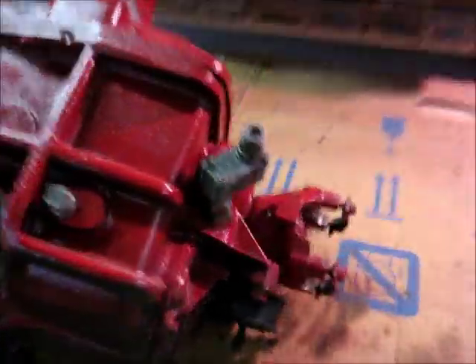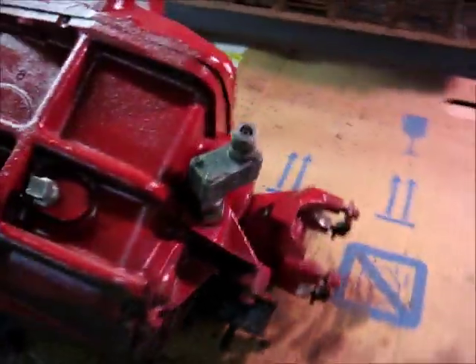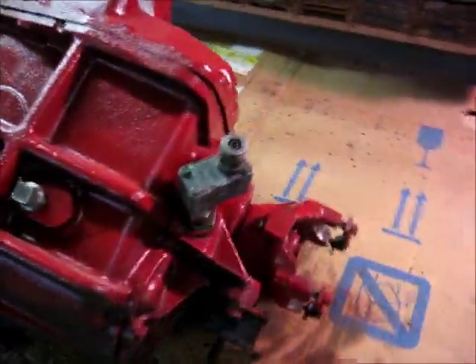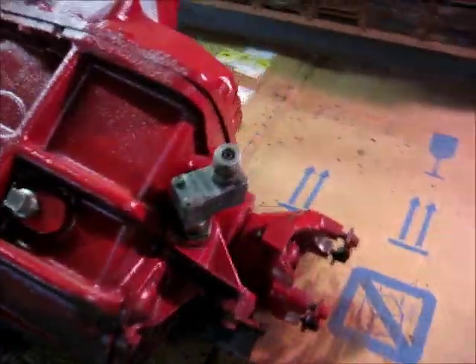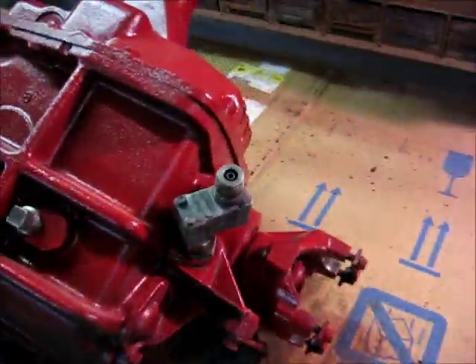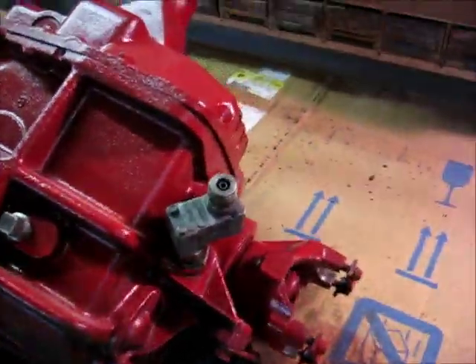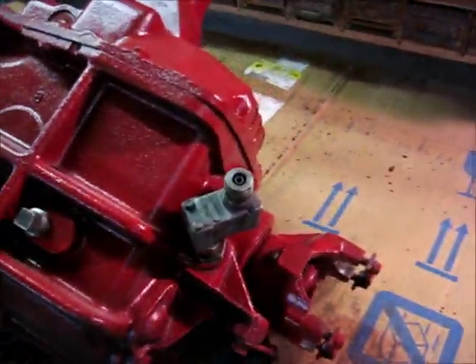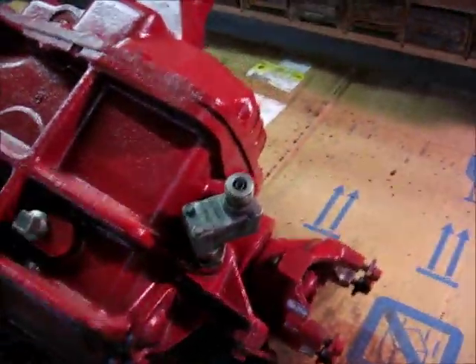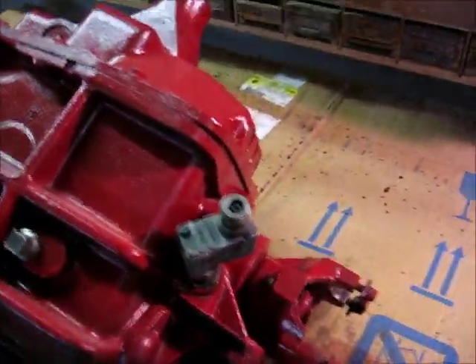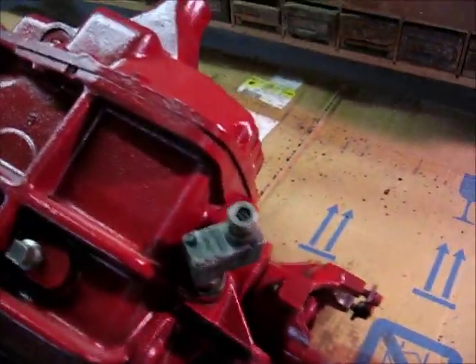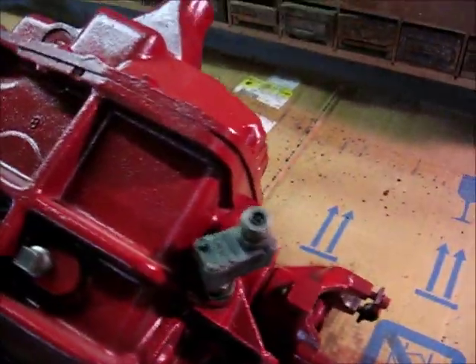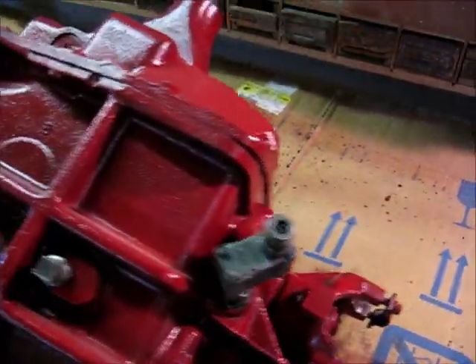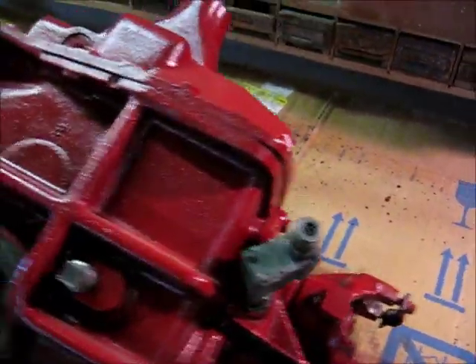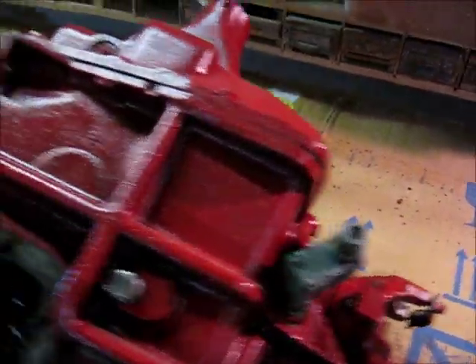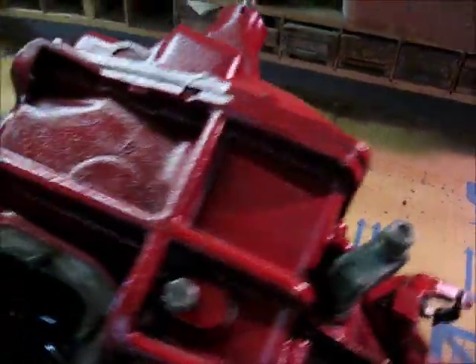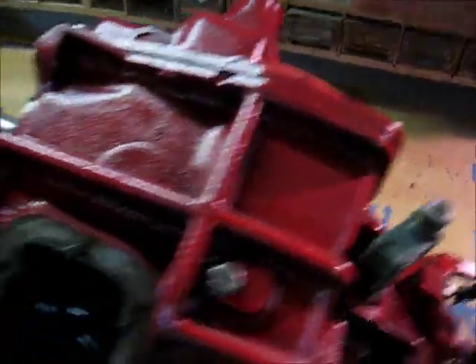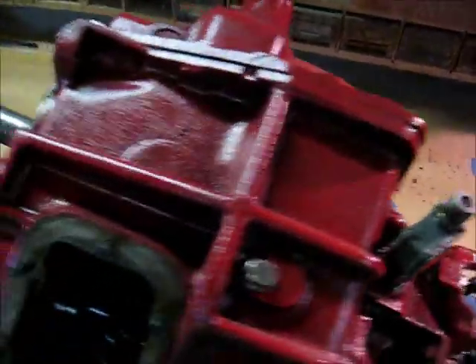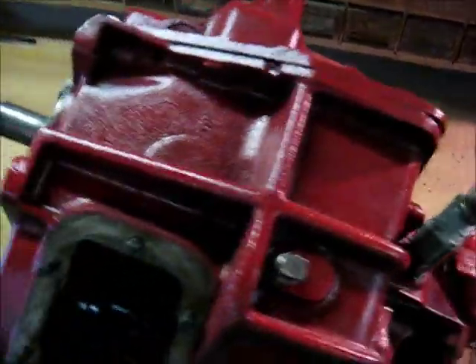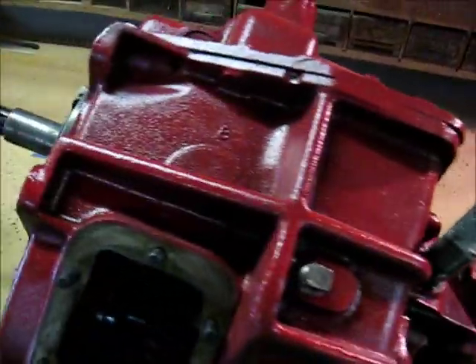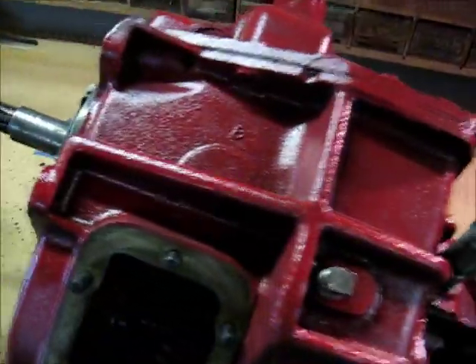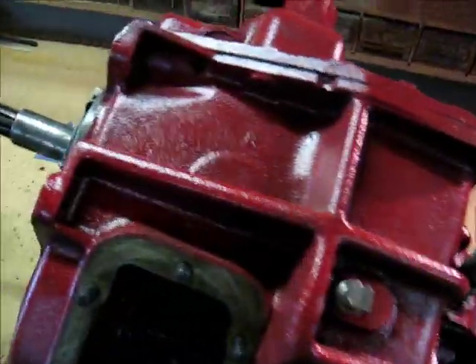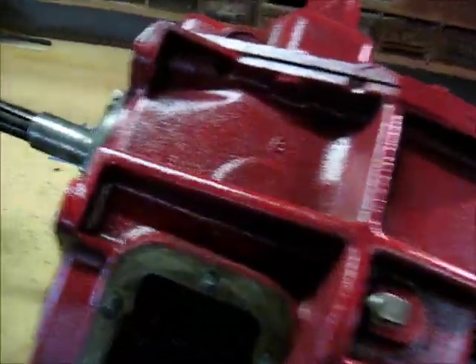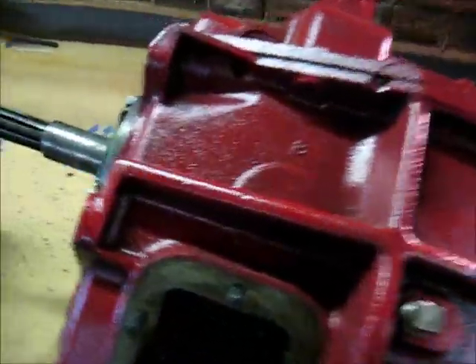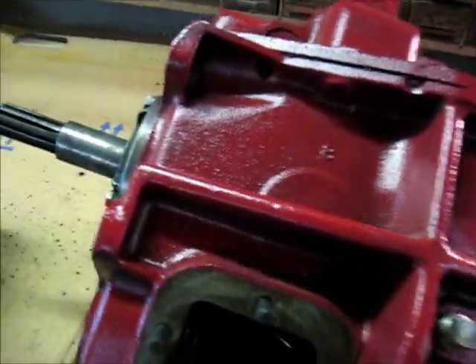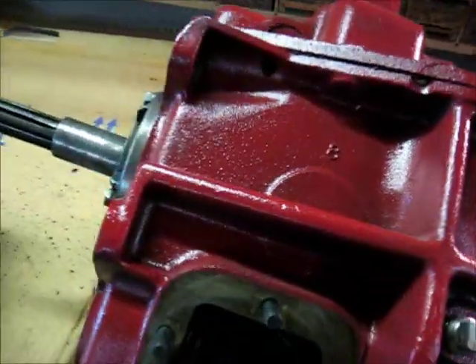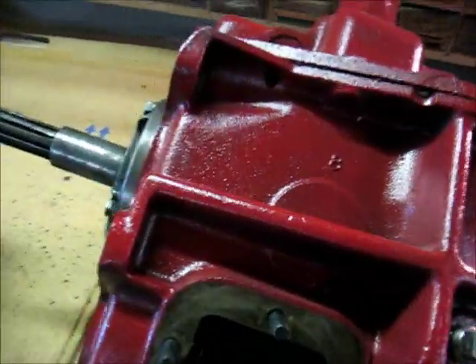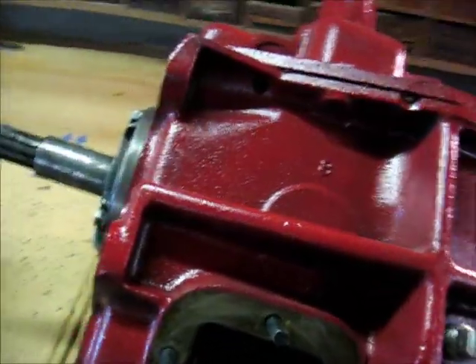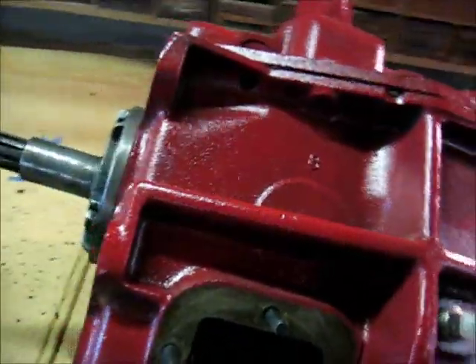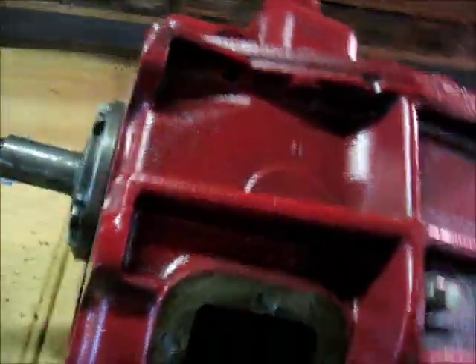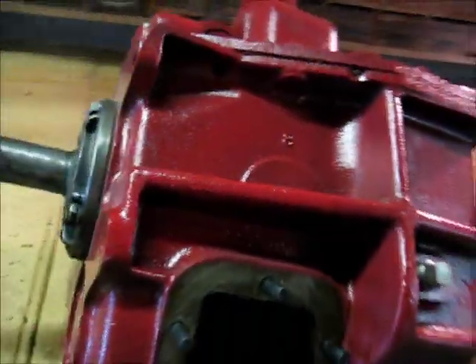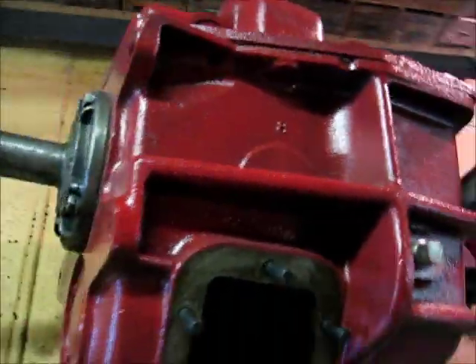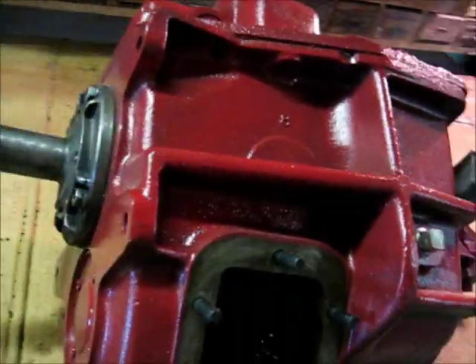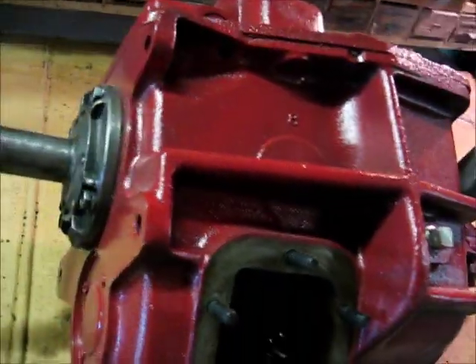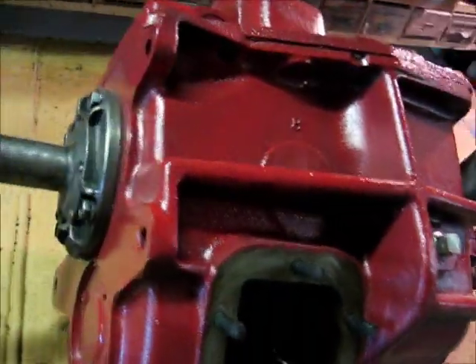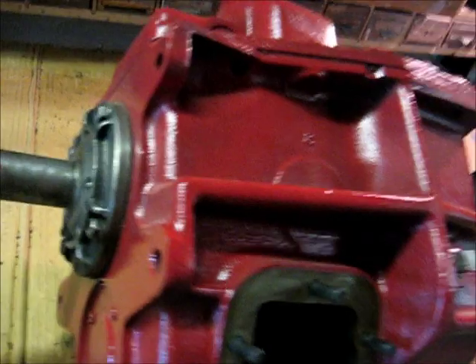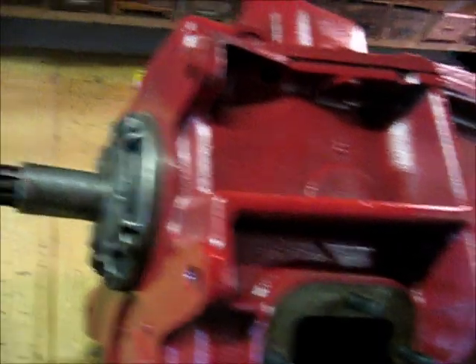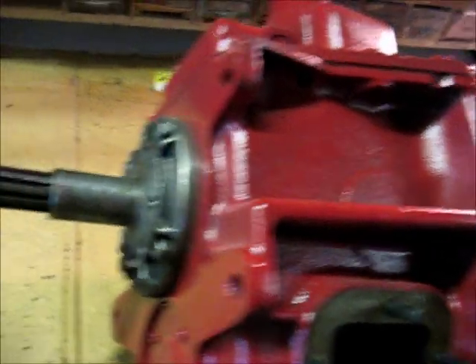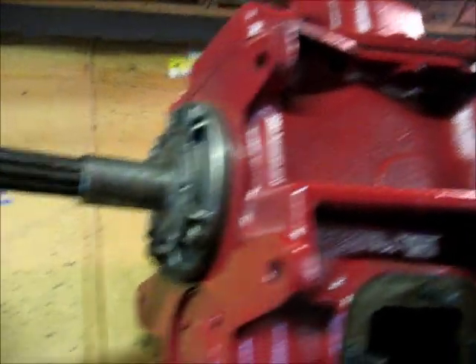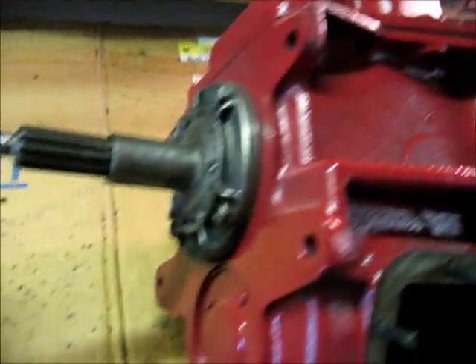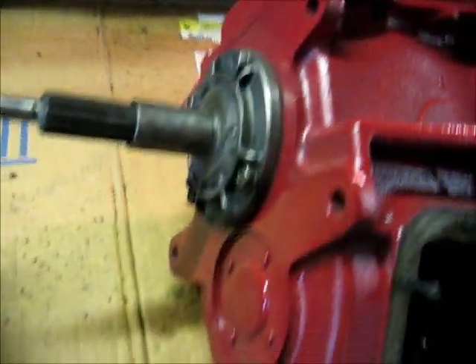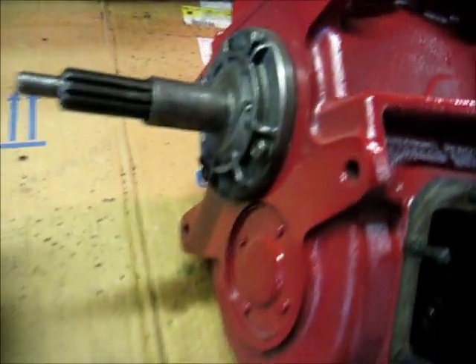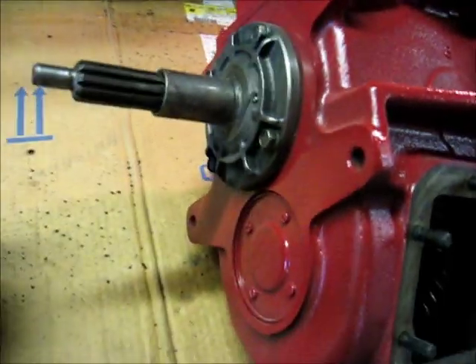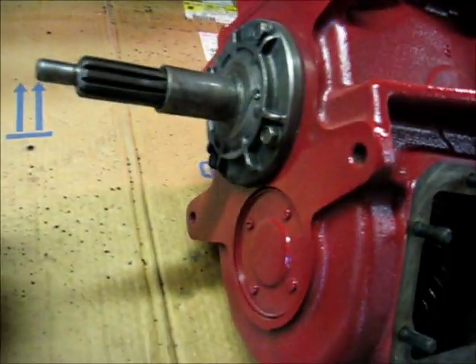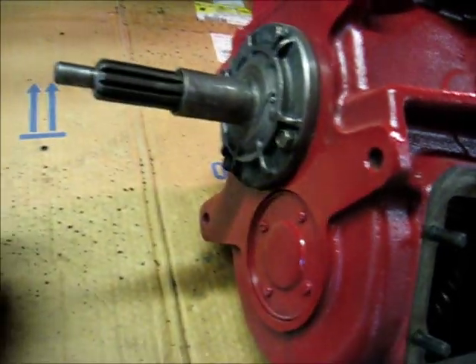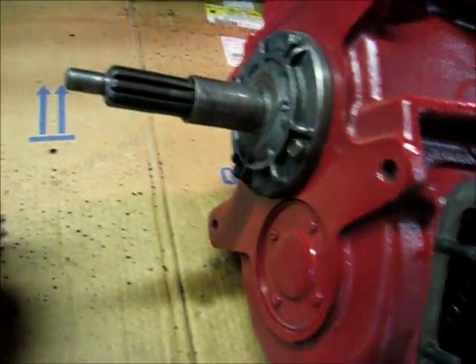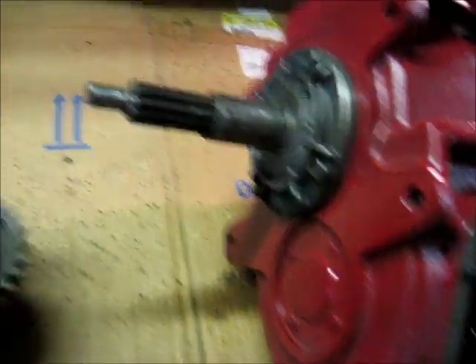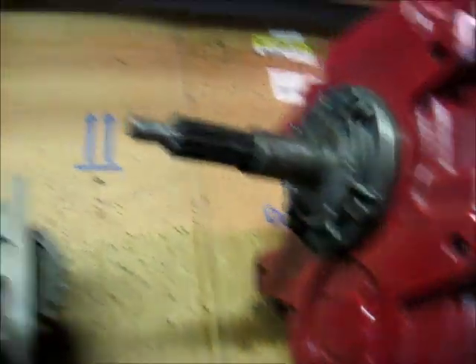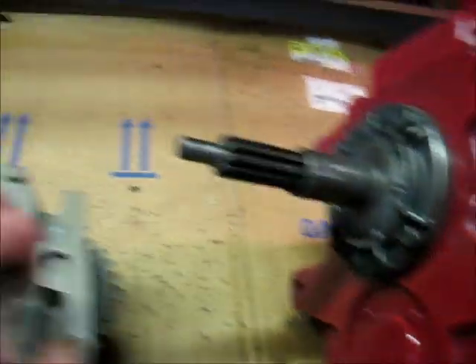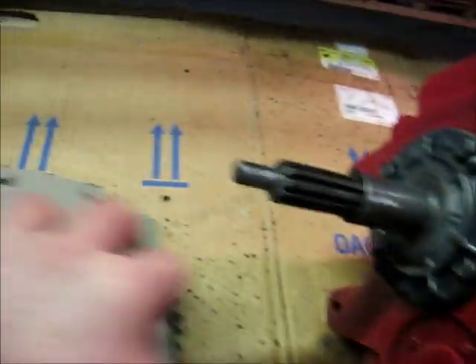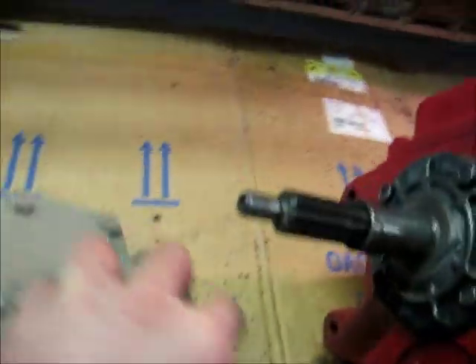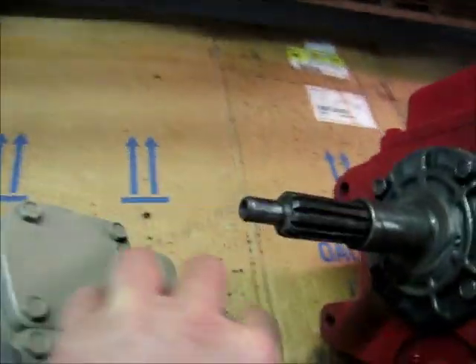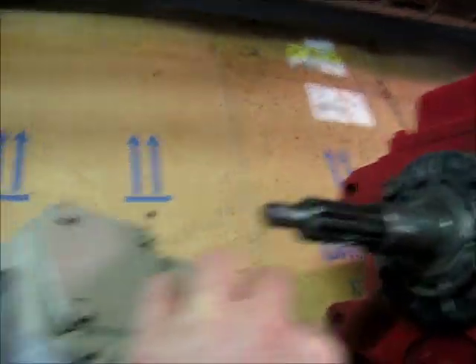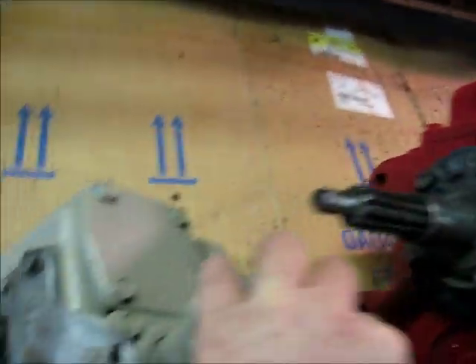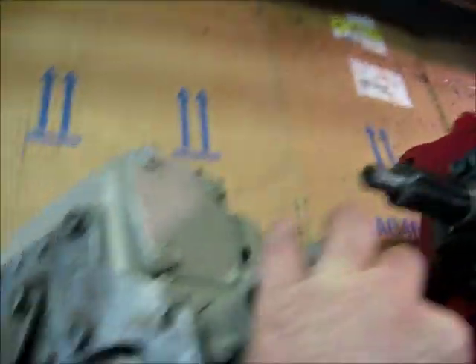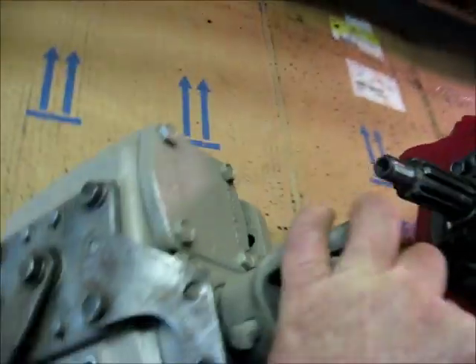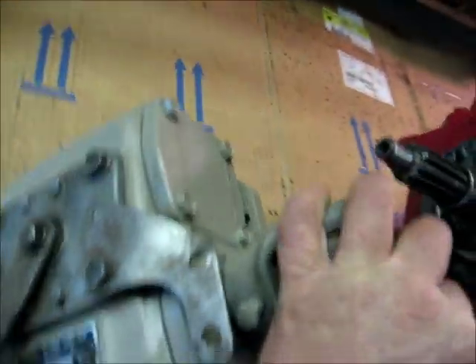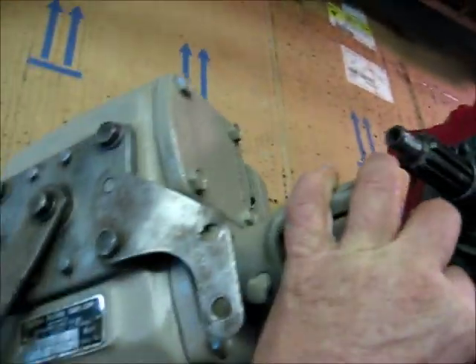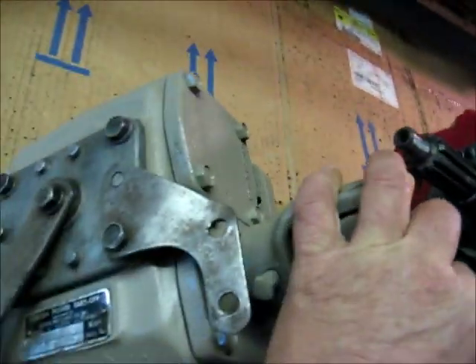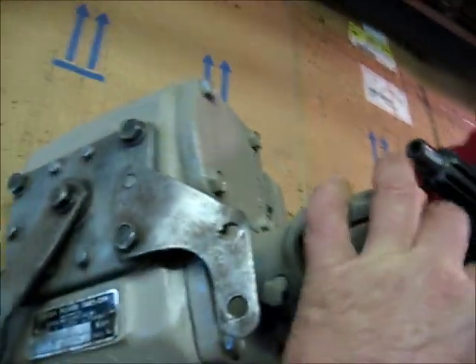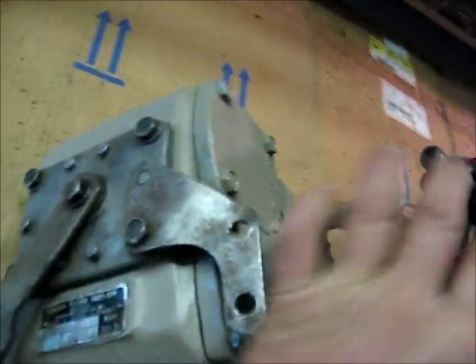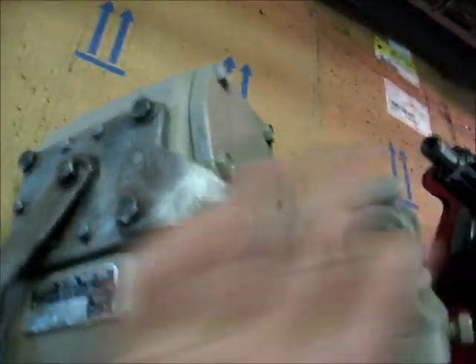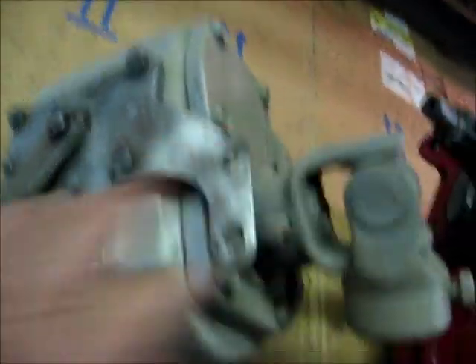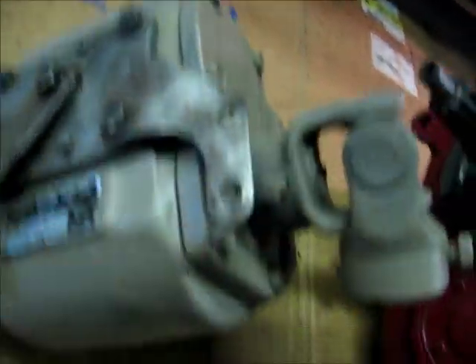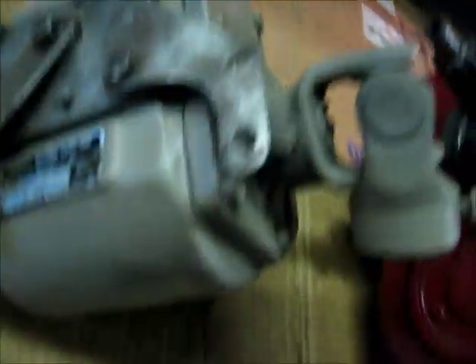Alright, this is our SM465 4-speed. We came across this DTO.